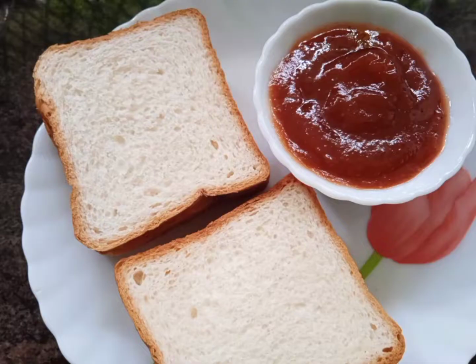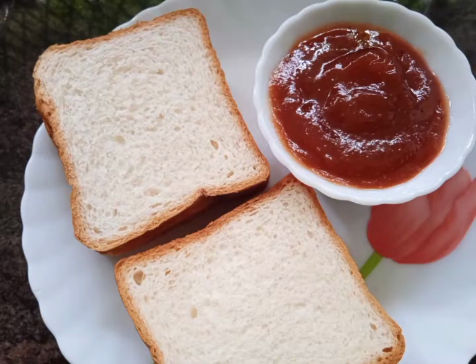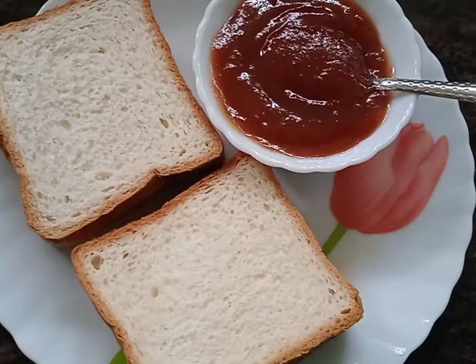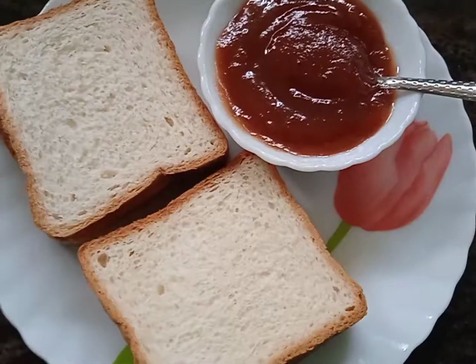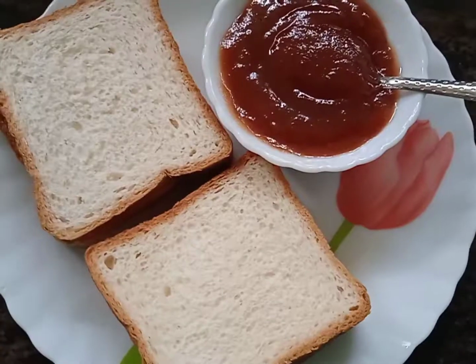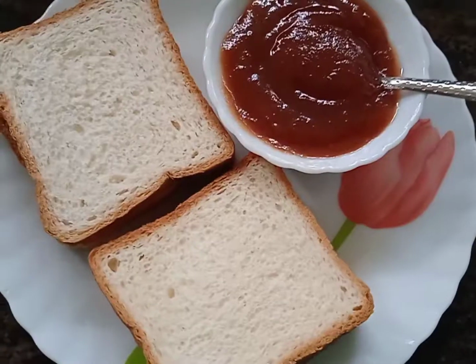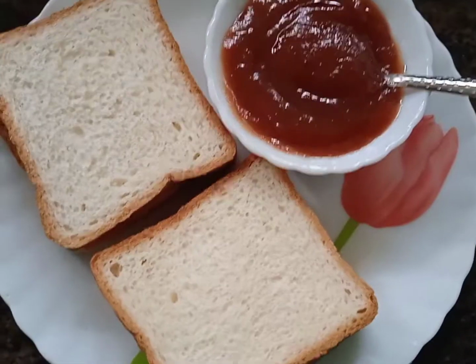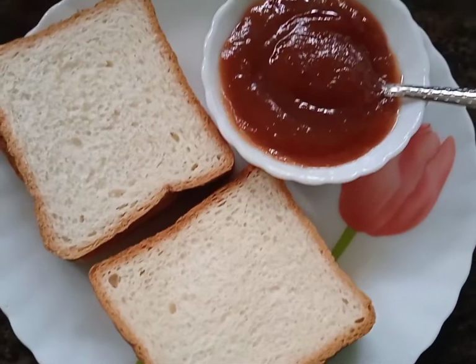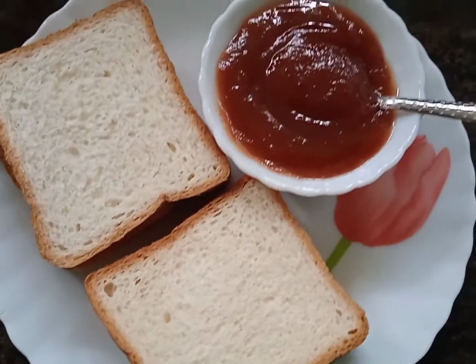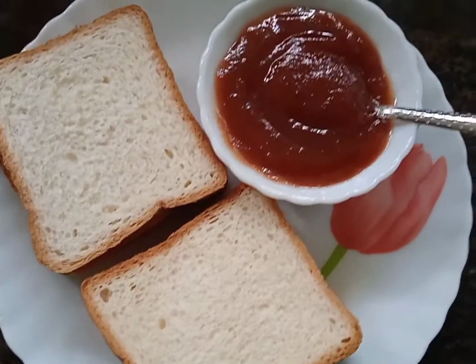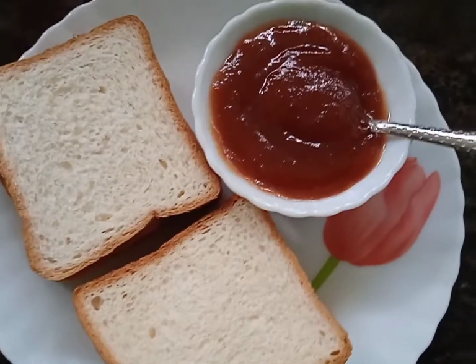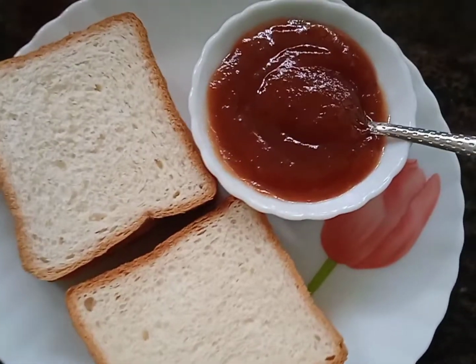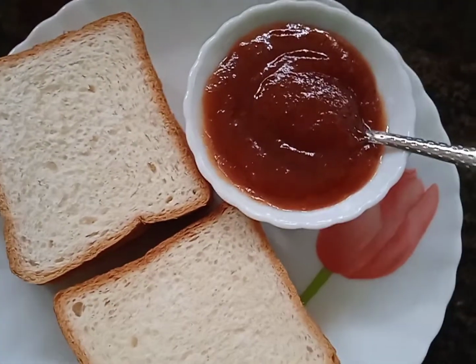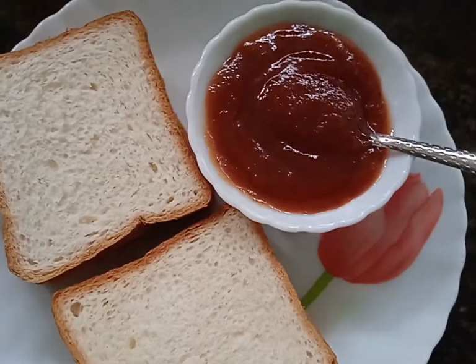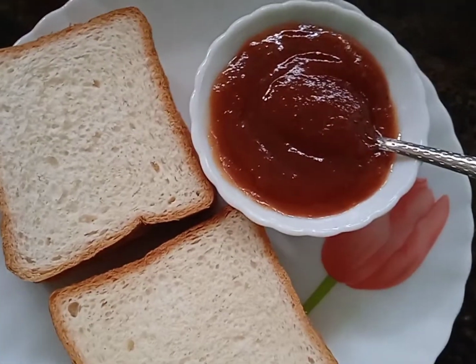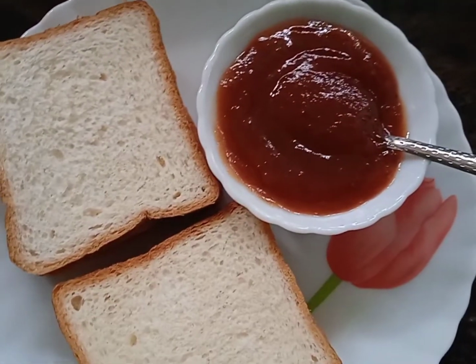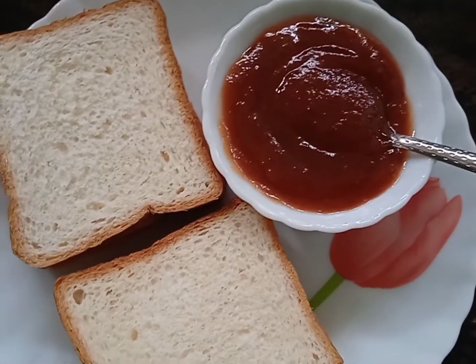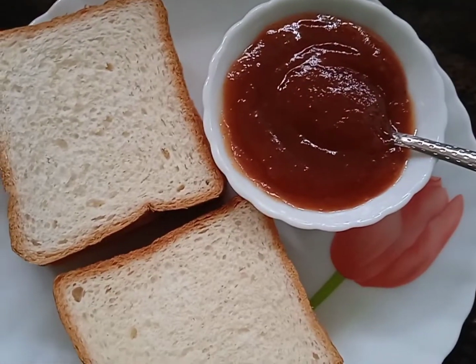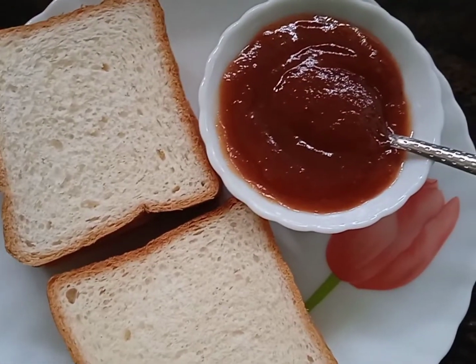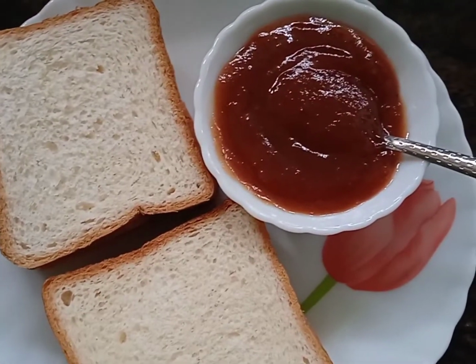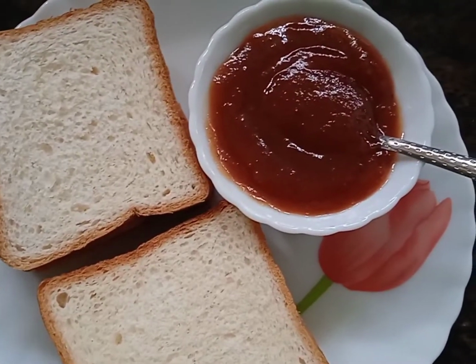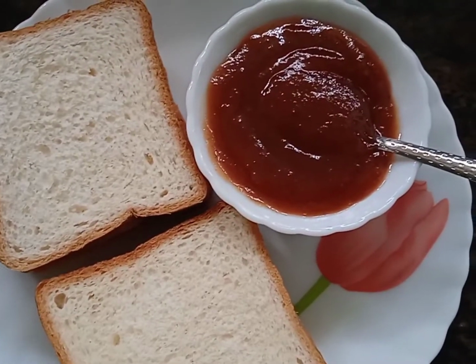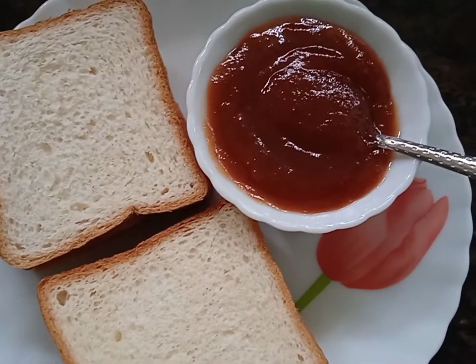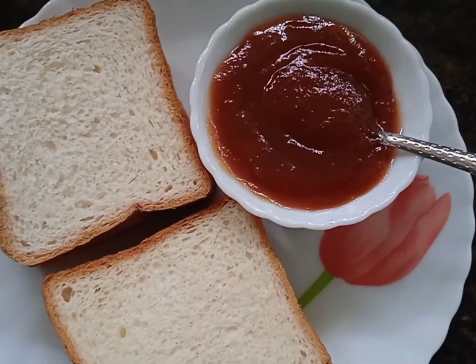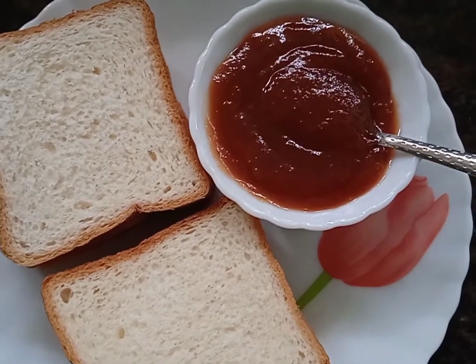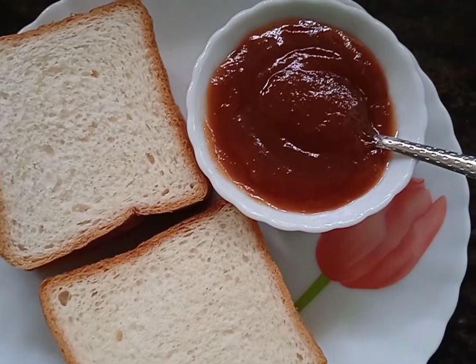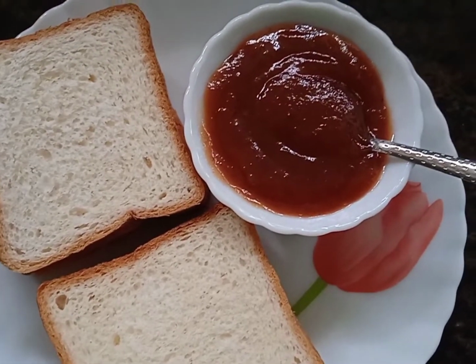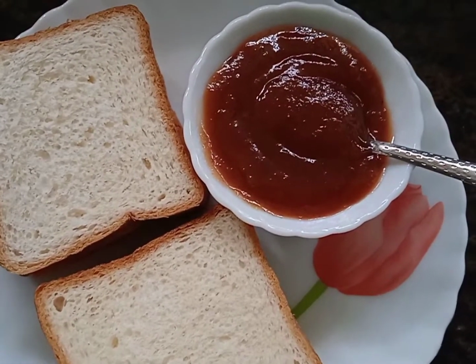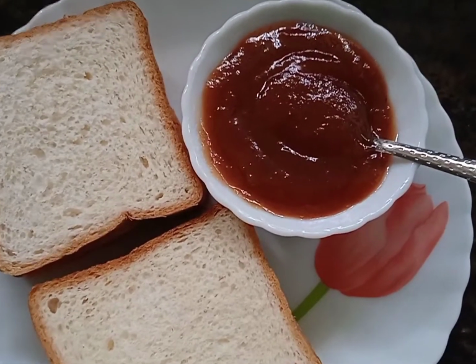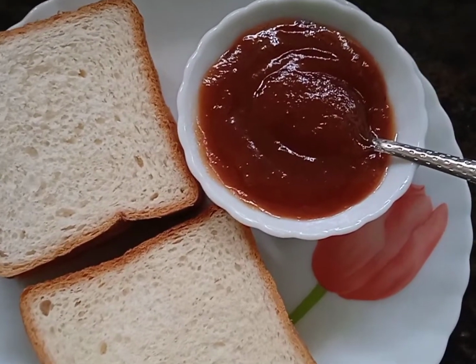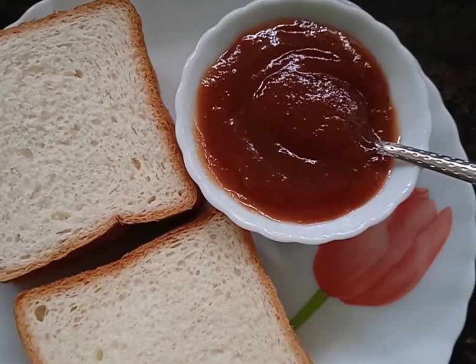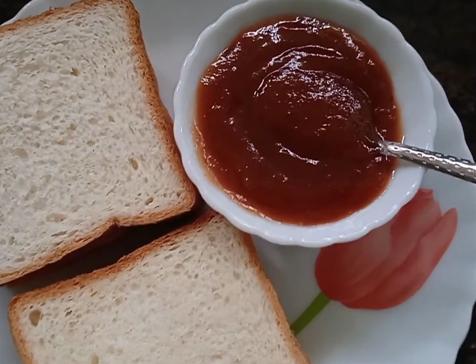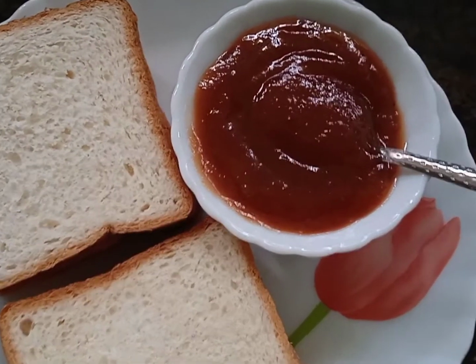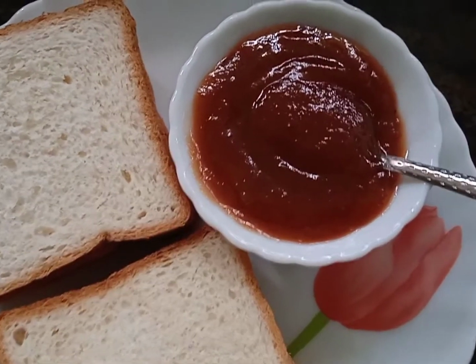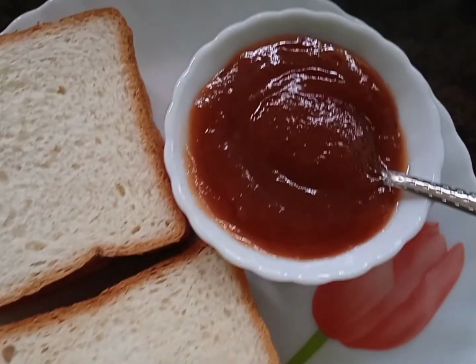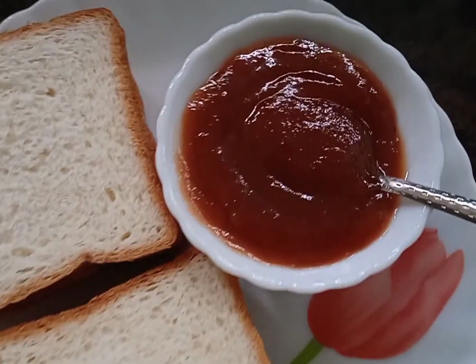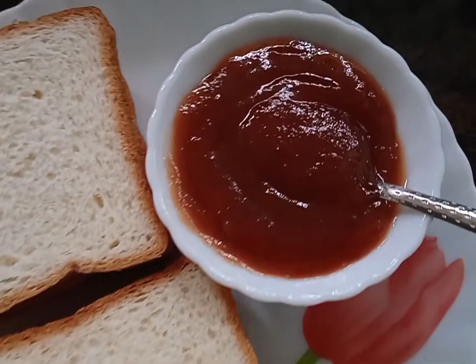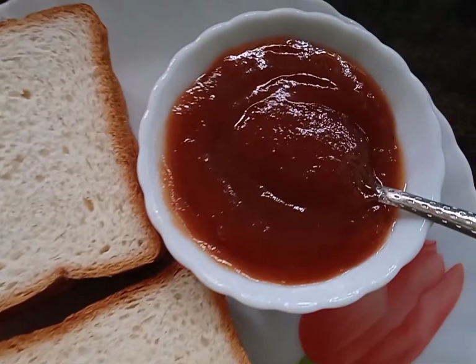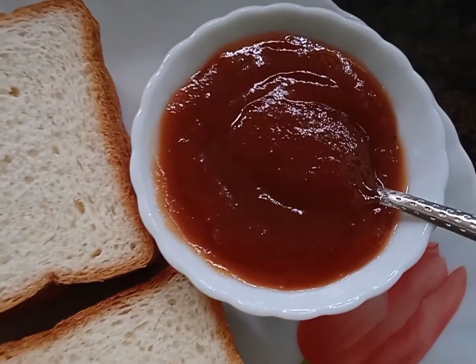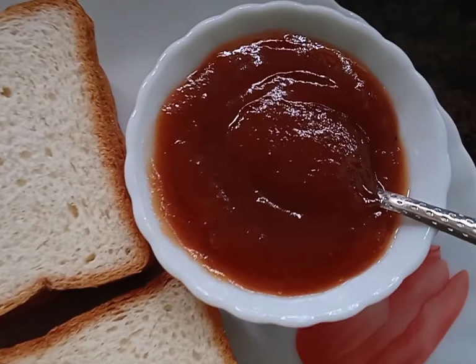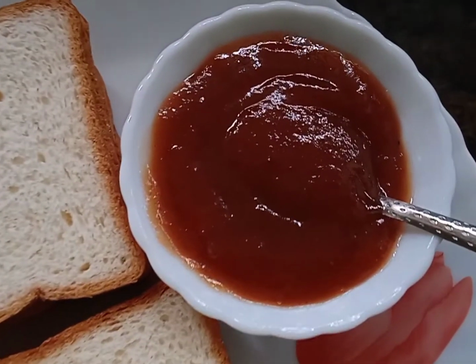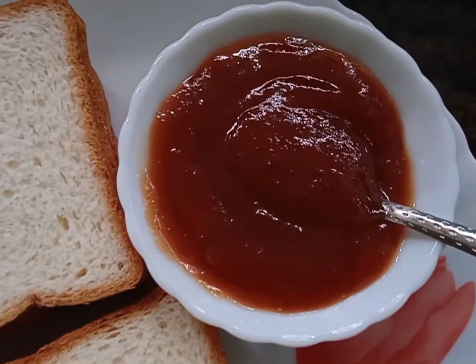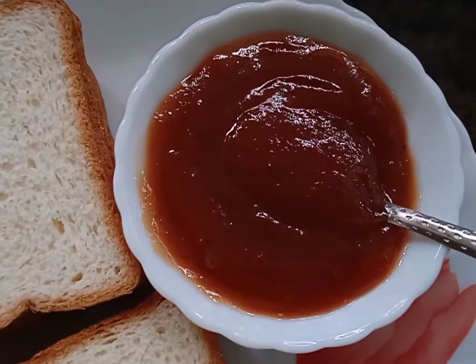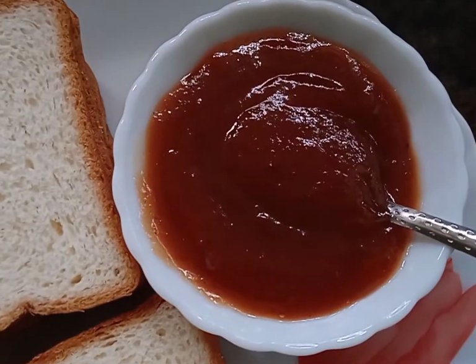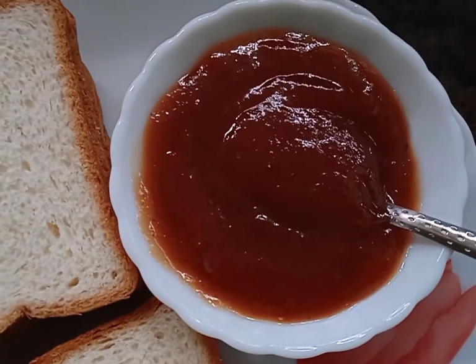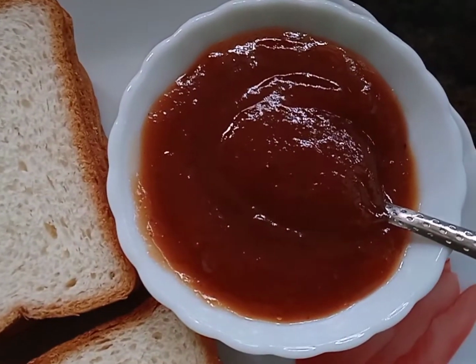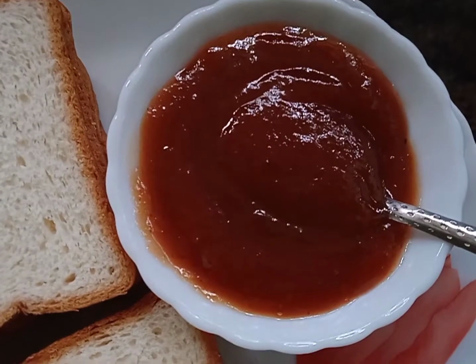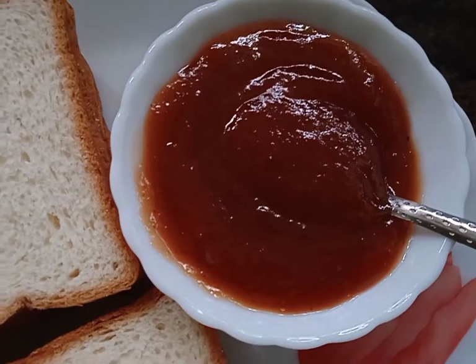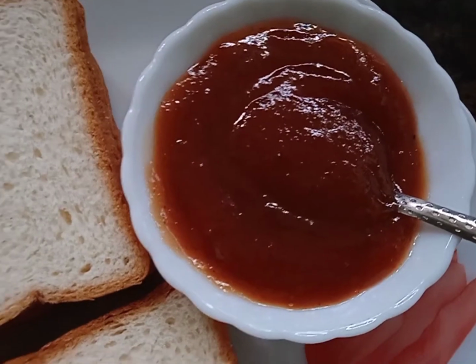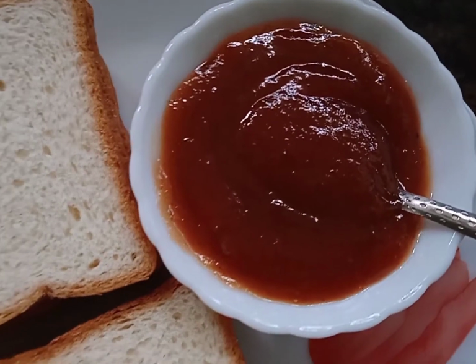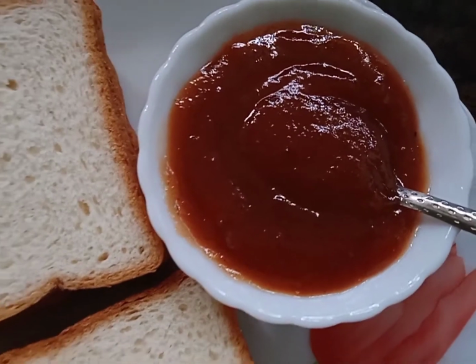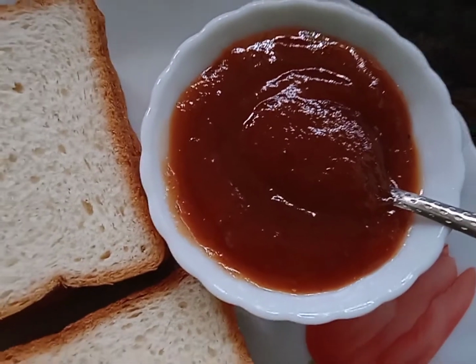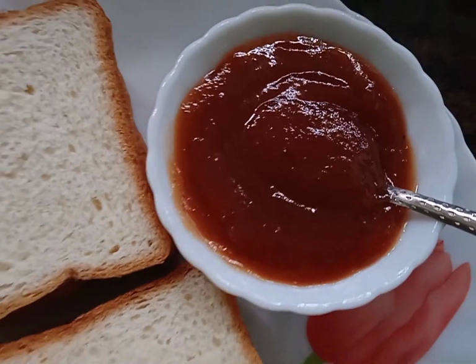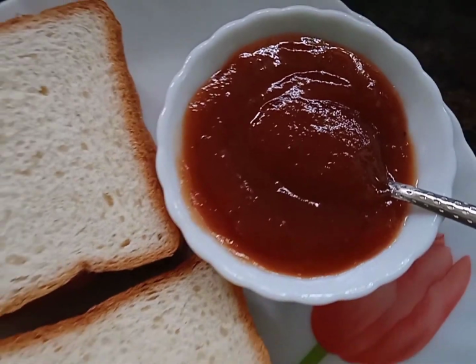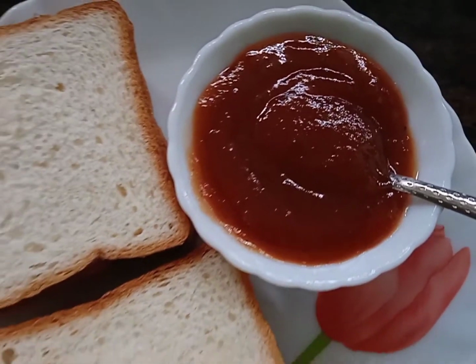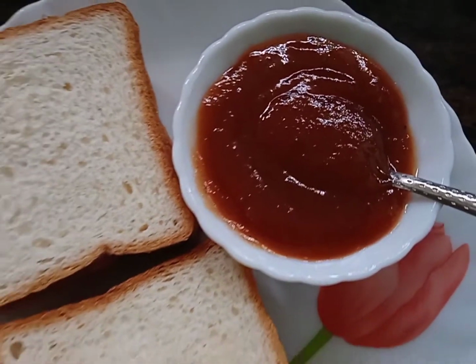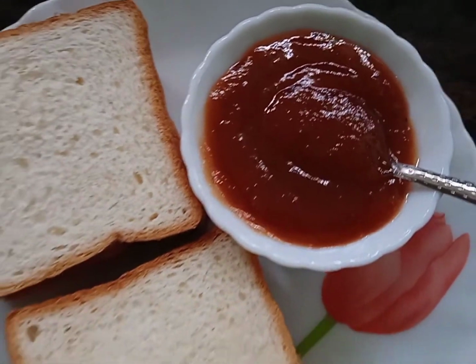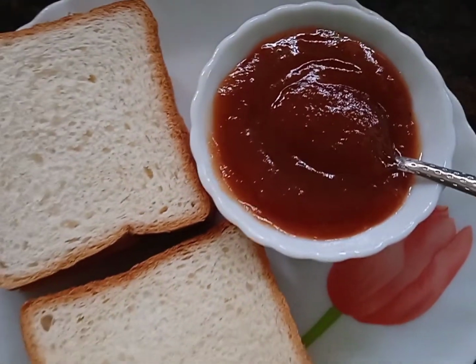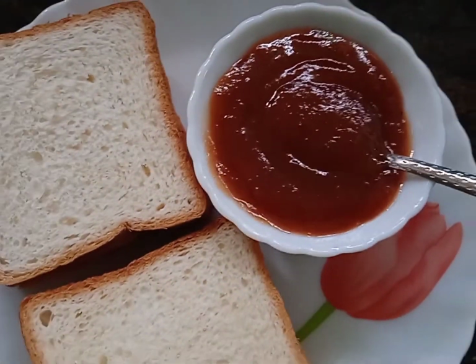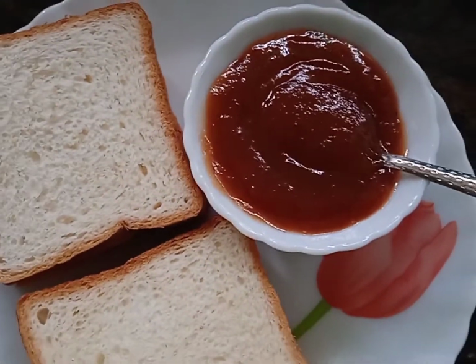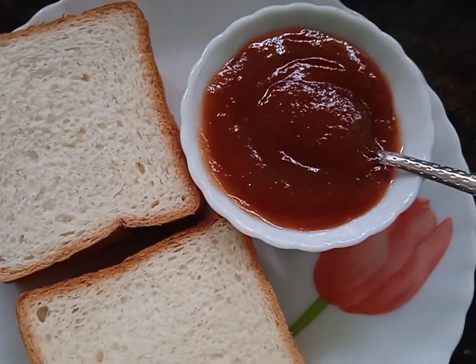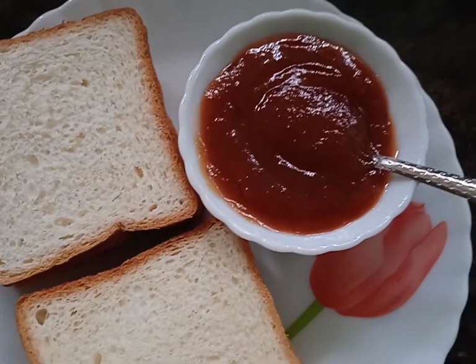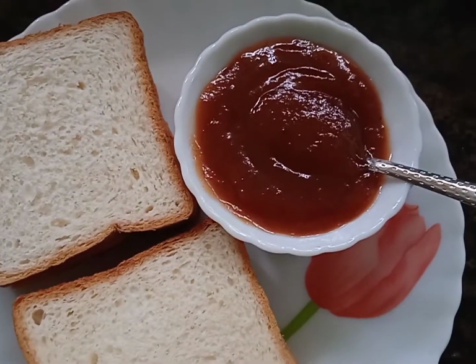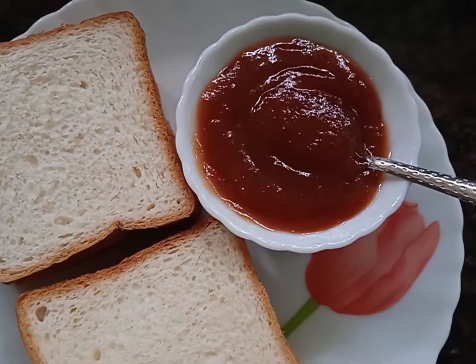Hello, my name is Zee Amichu. Welcome to this video. I am going to make a recipe for this video.